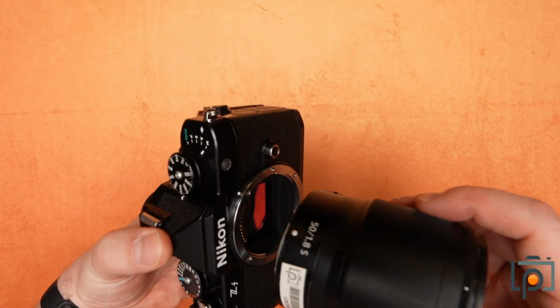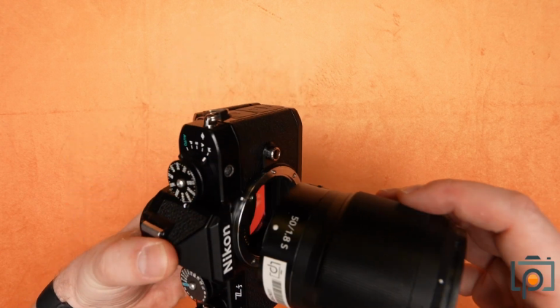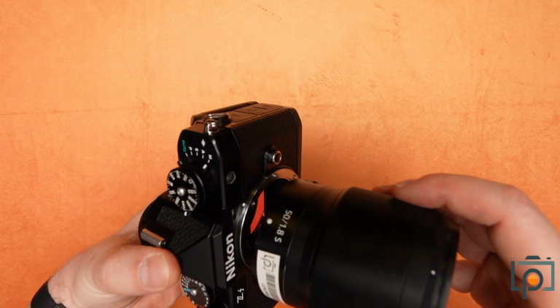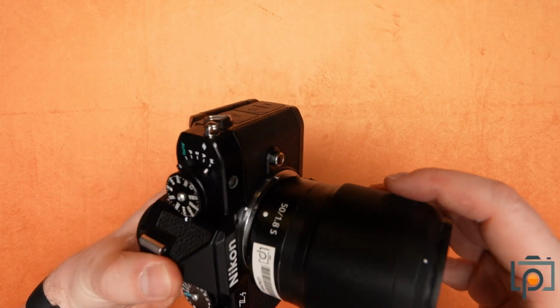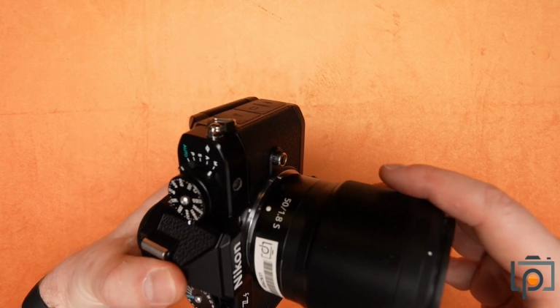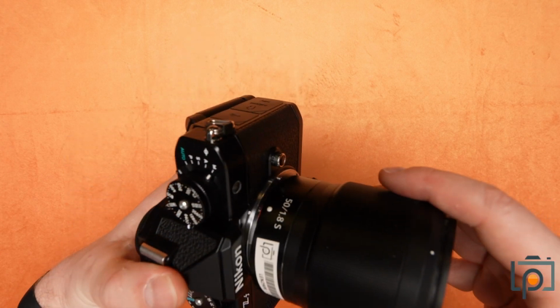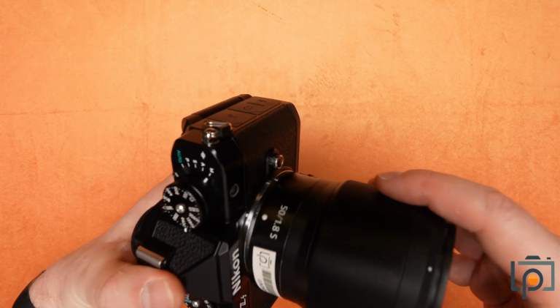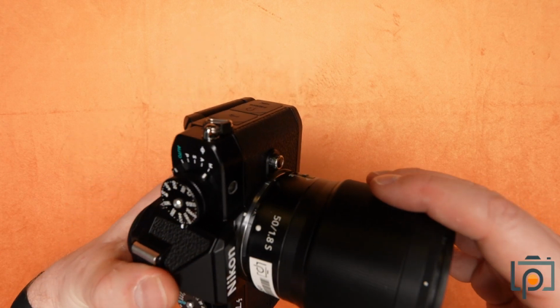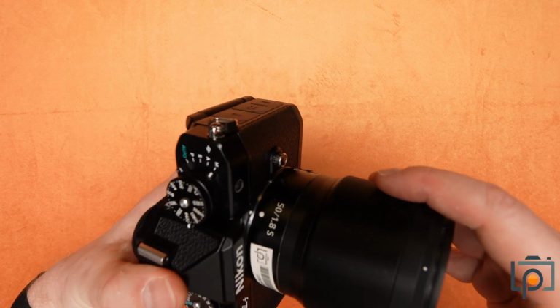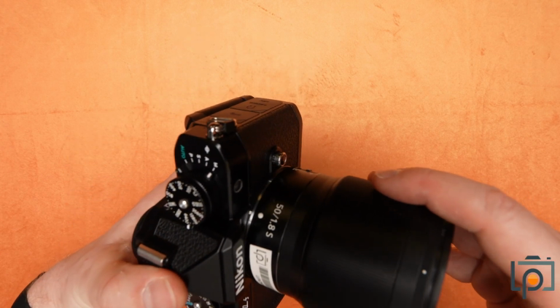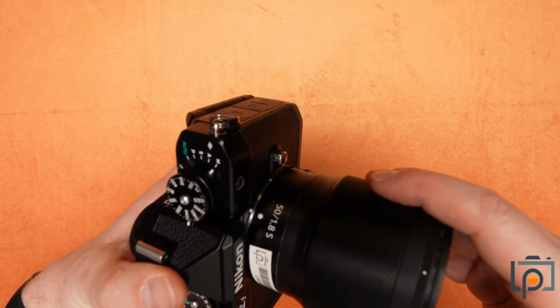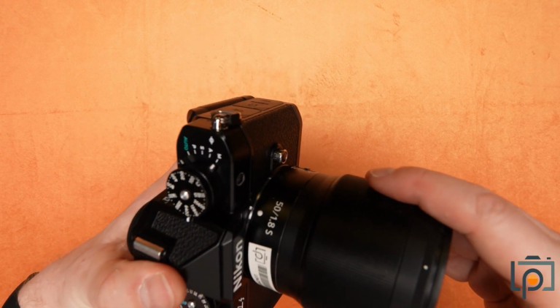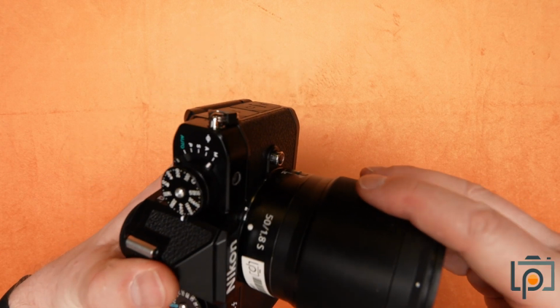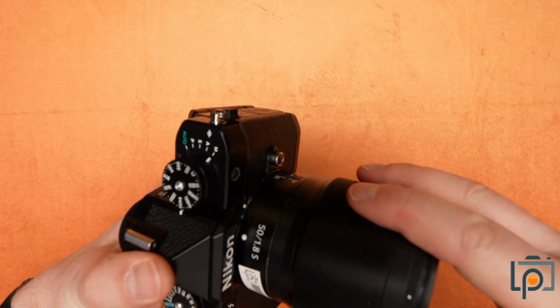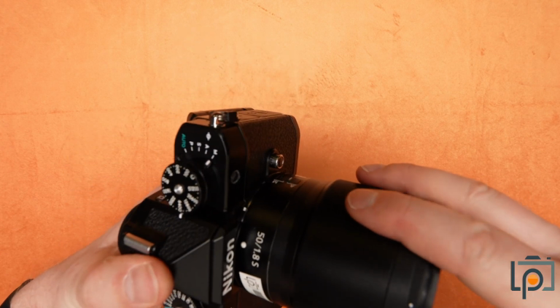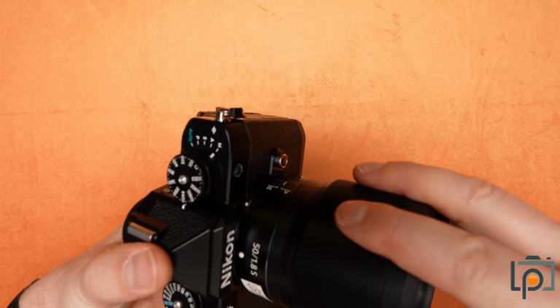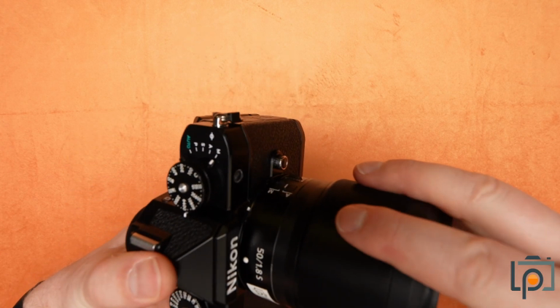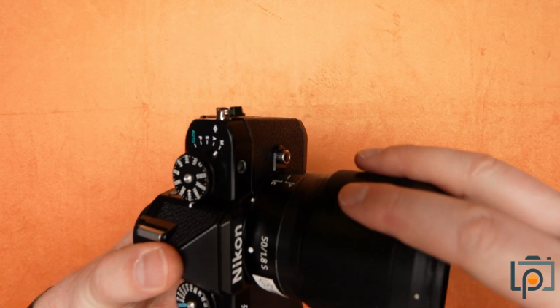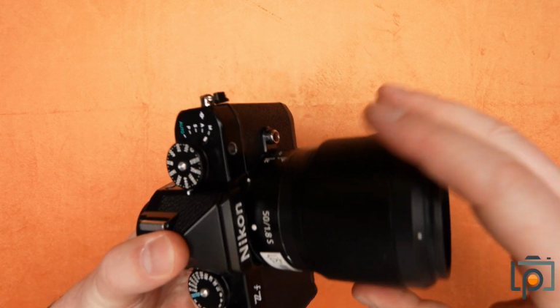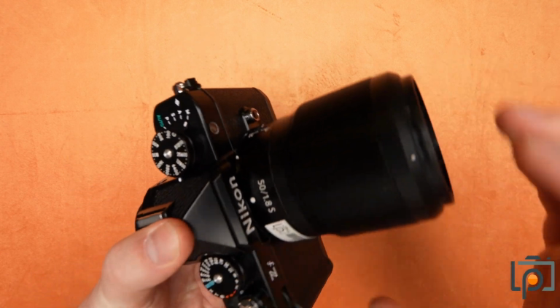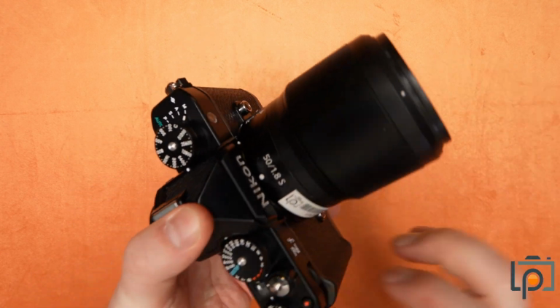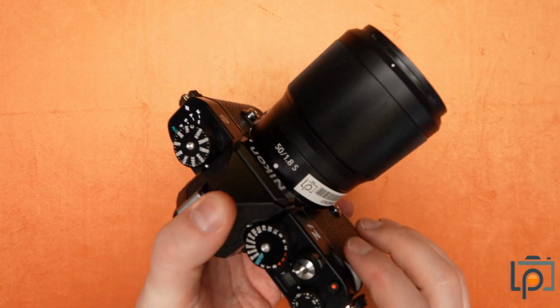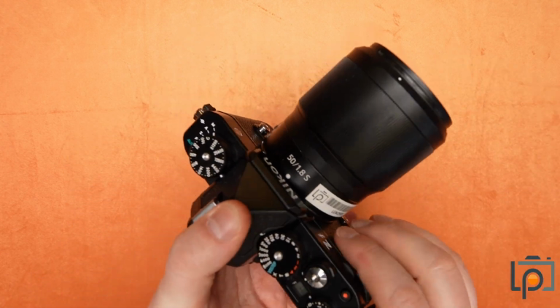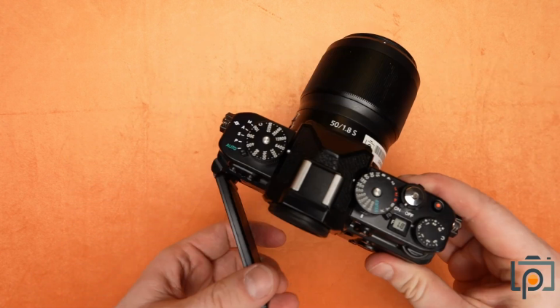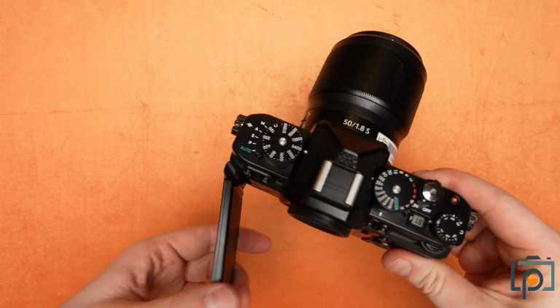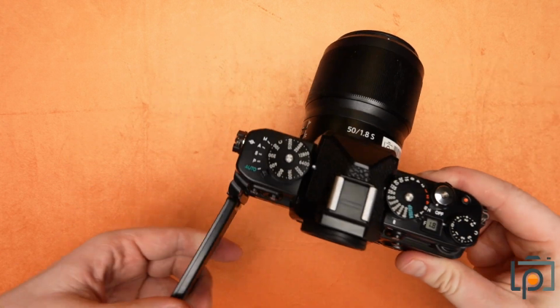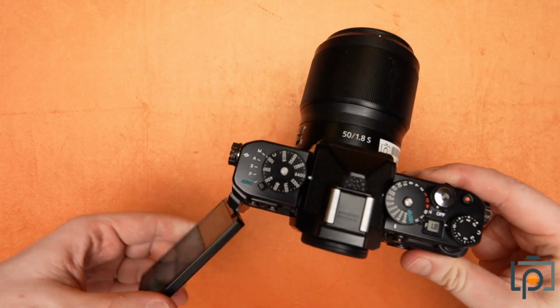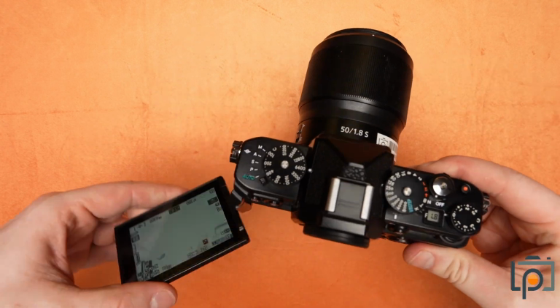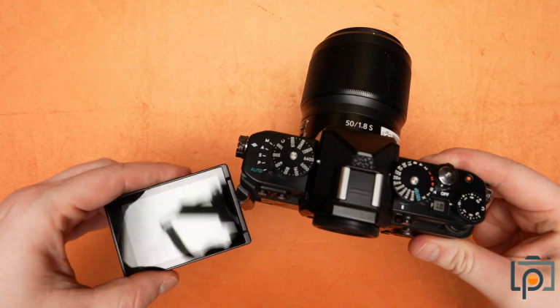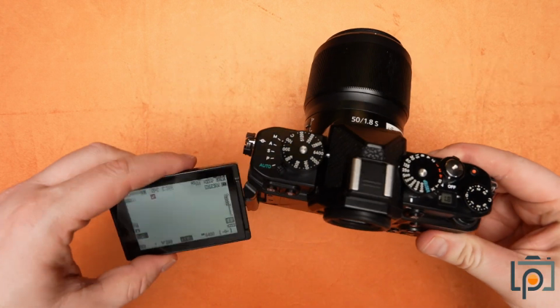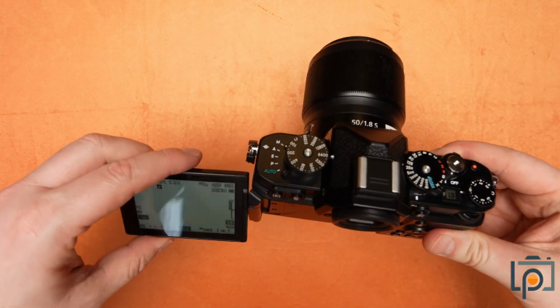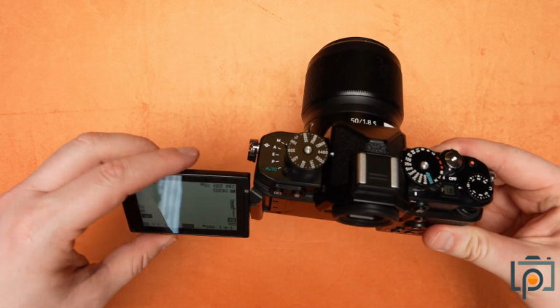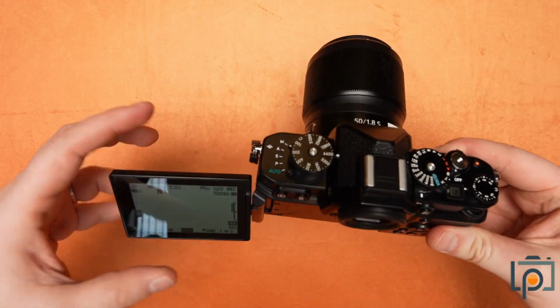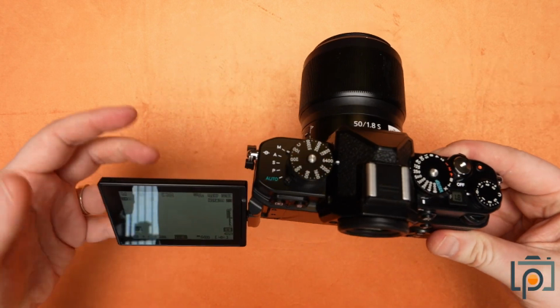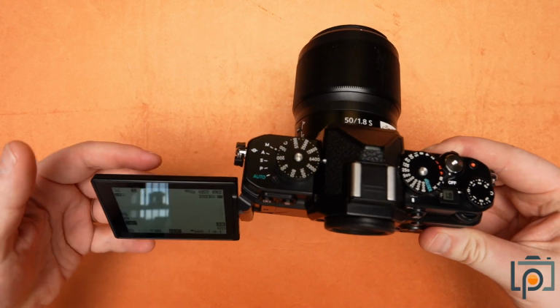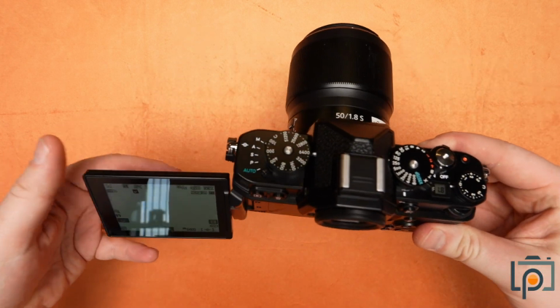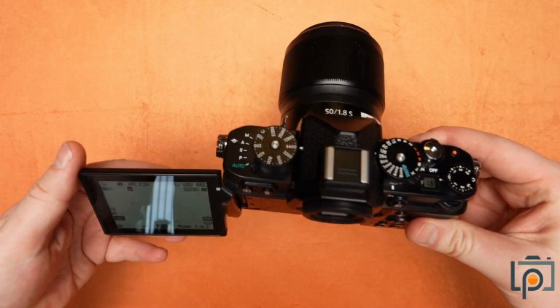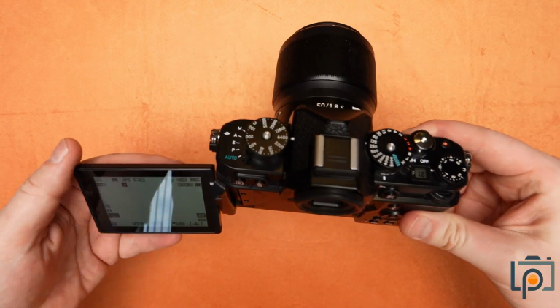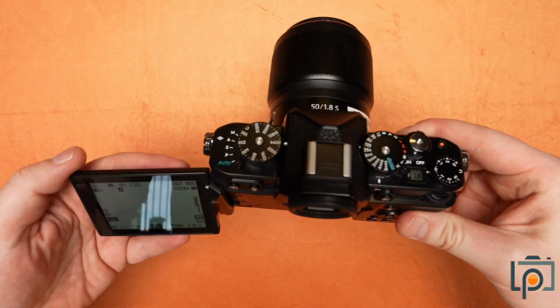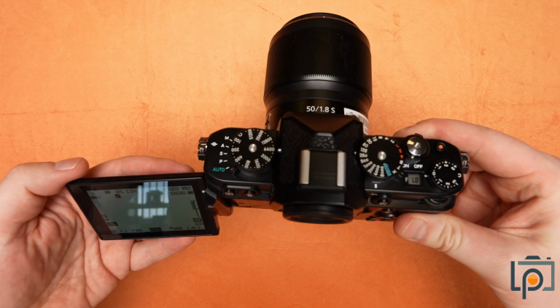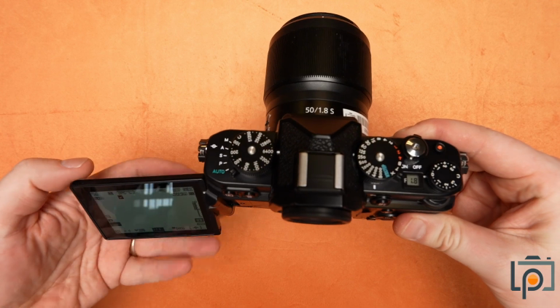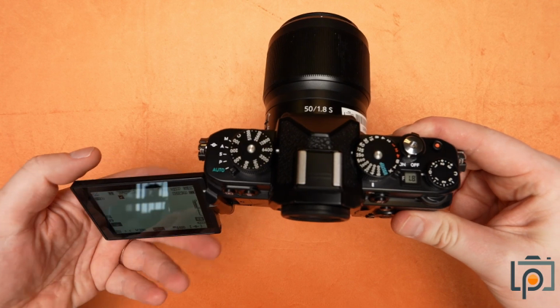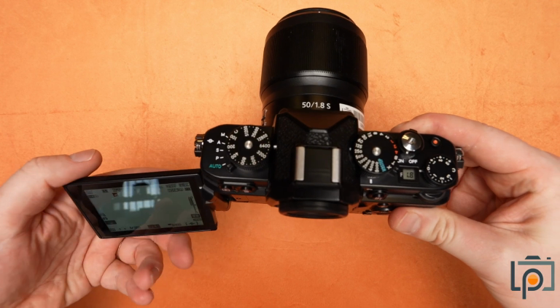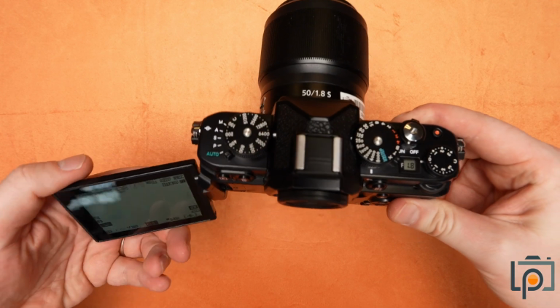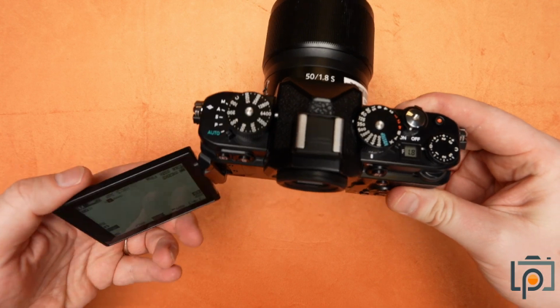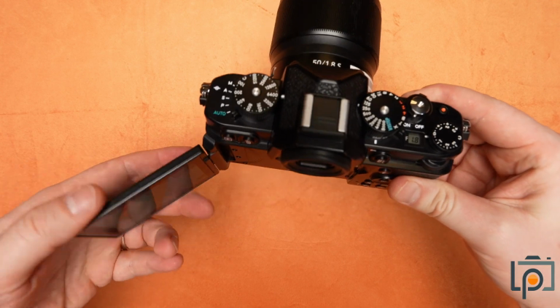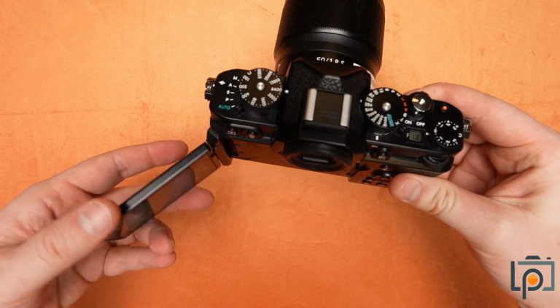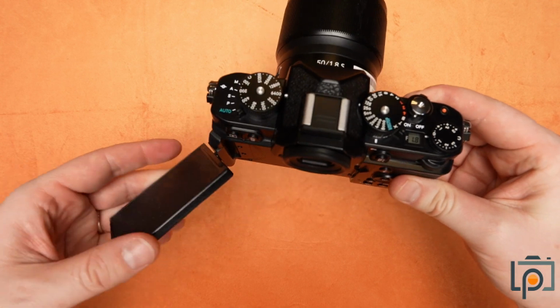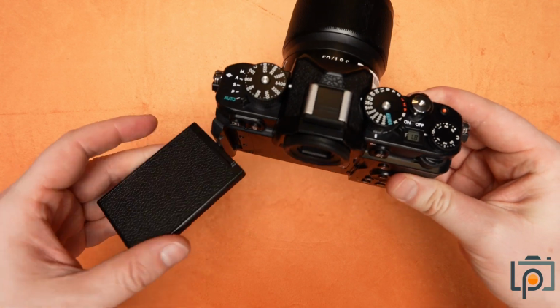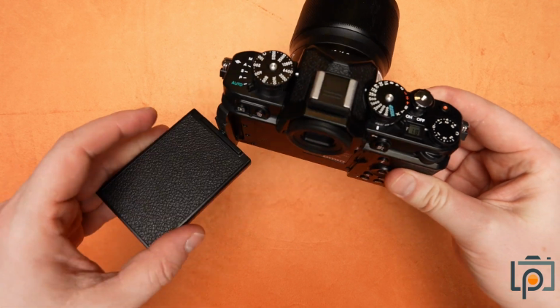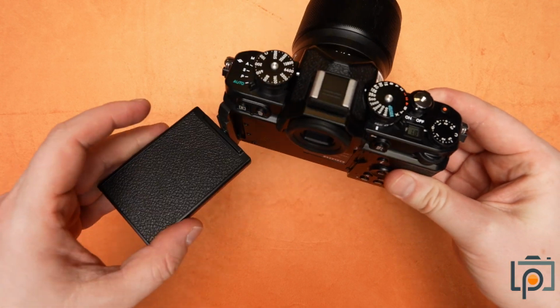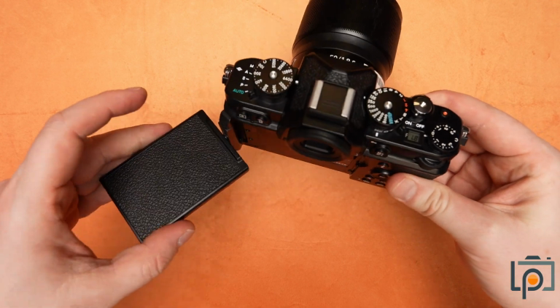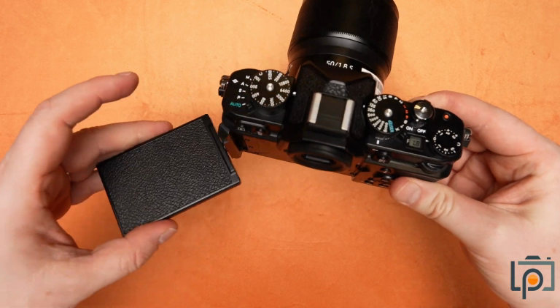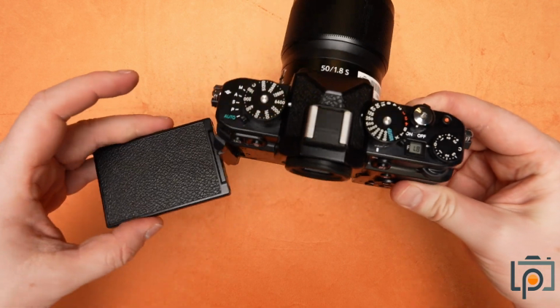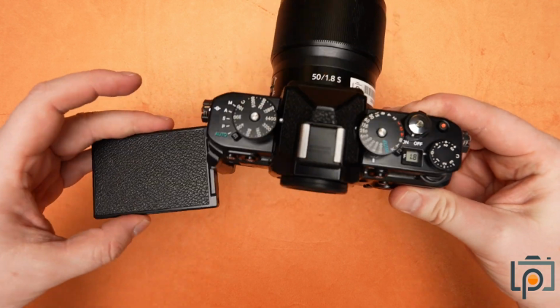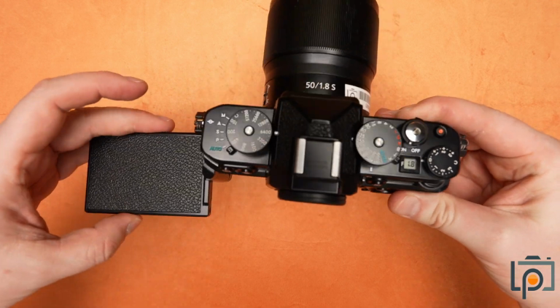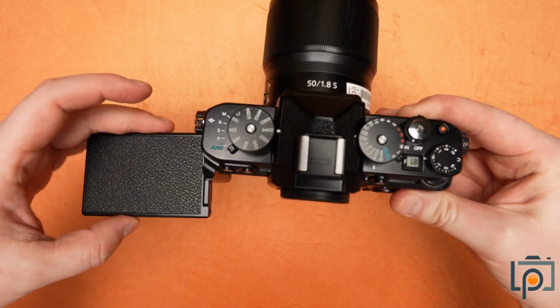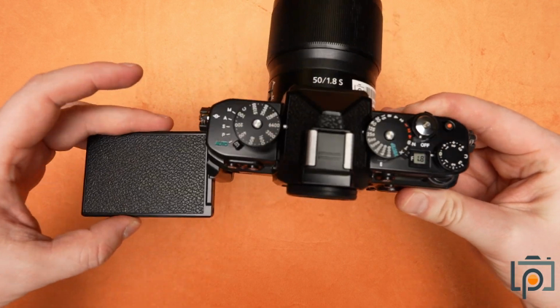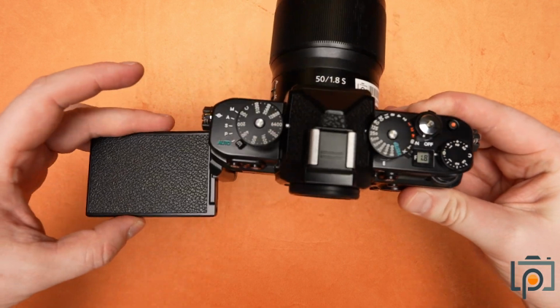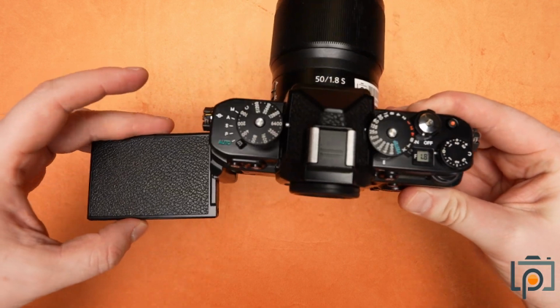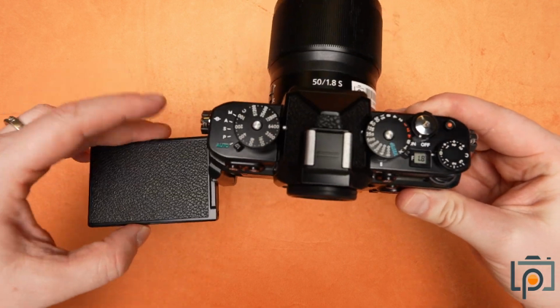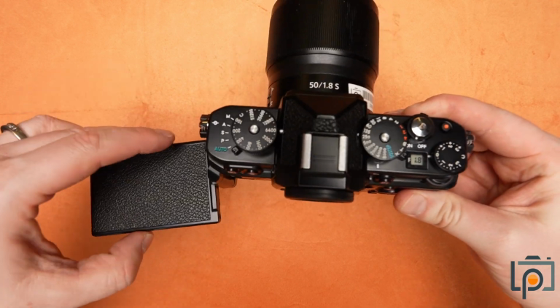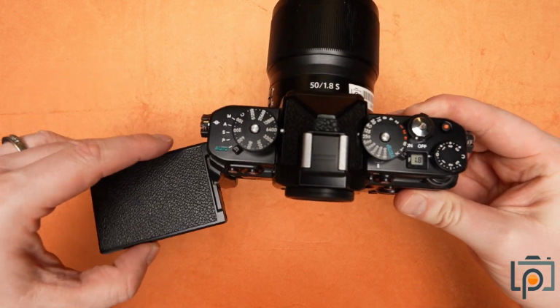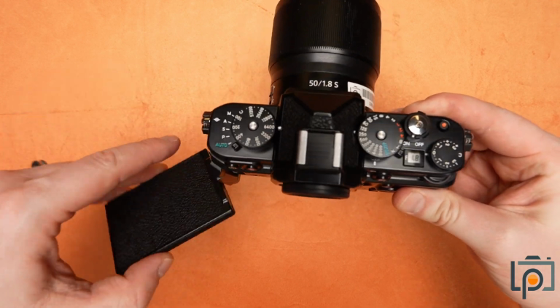Let's pop this back on there and cover that sensor up. So there you have it — that's the basics of this camera, at least visually.